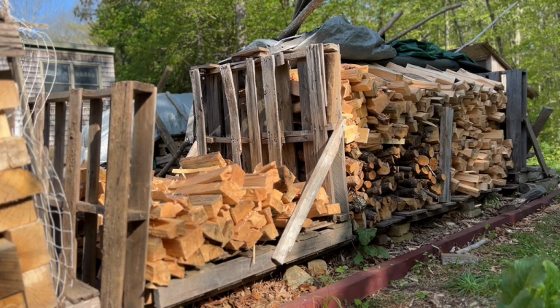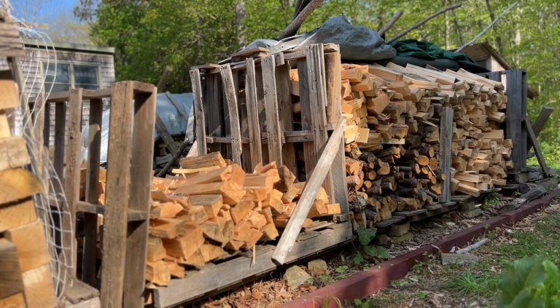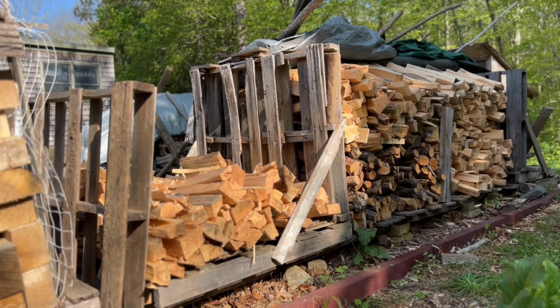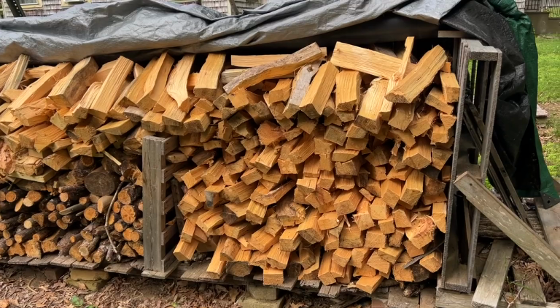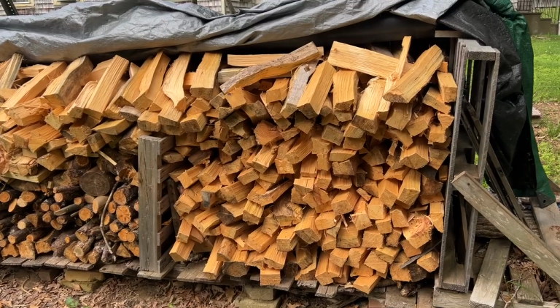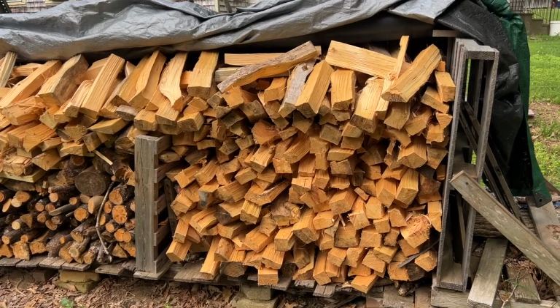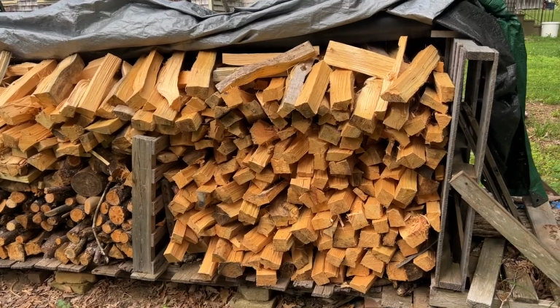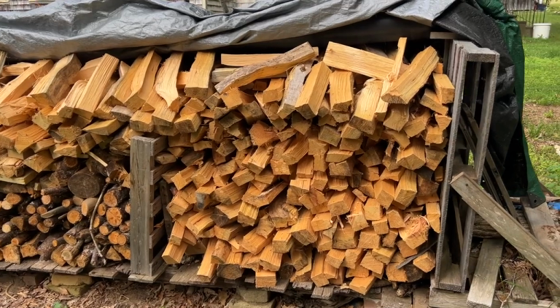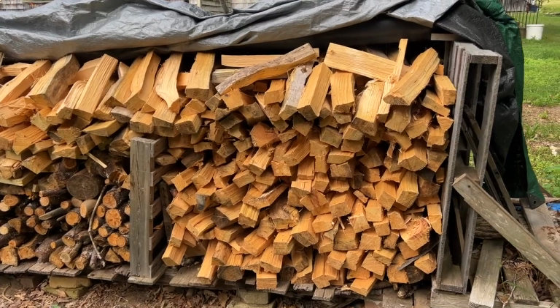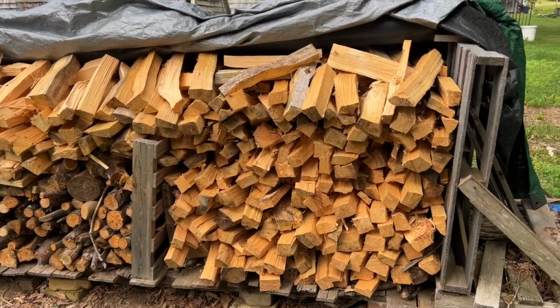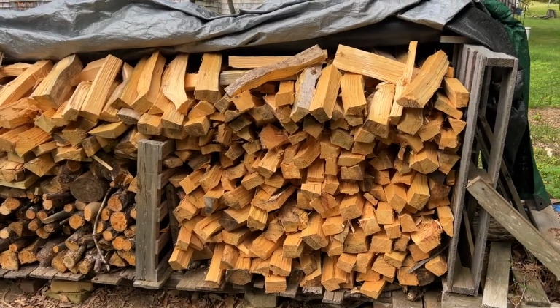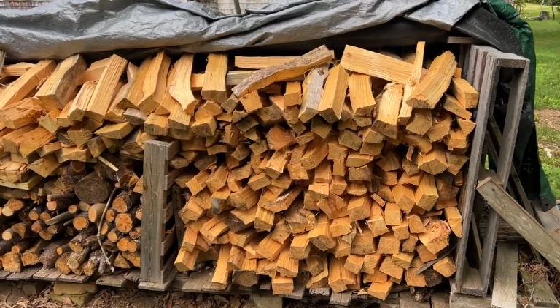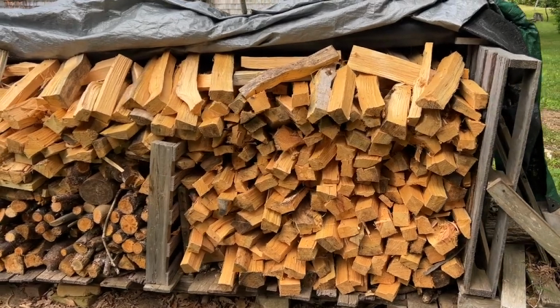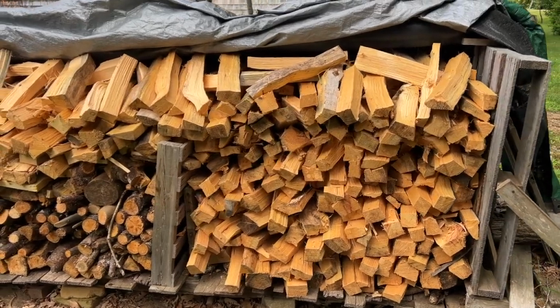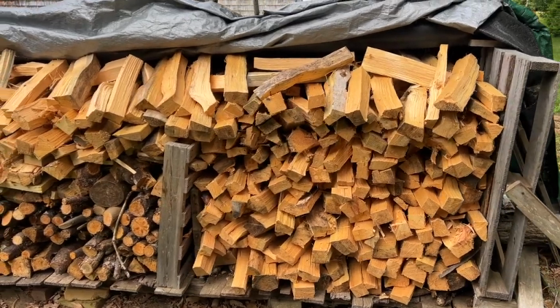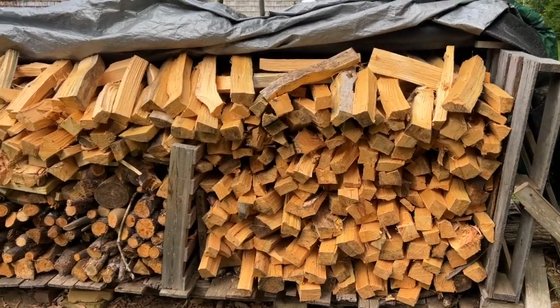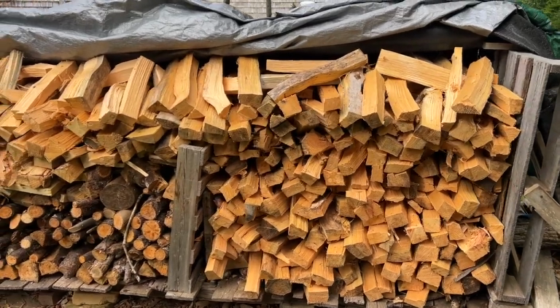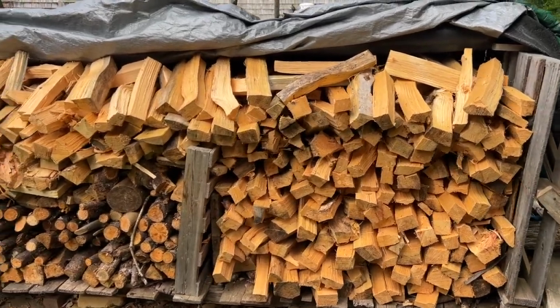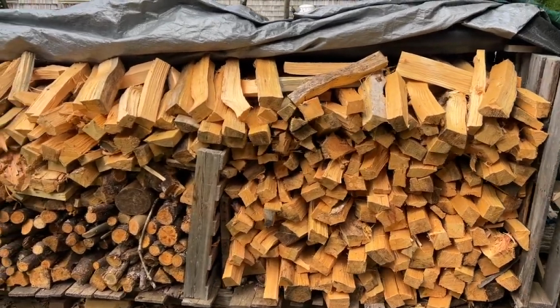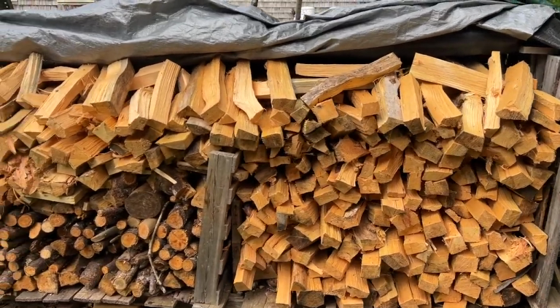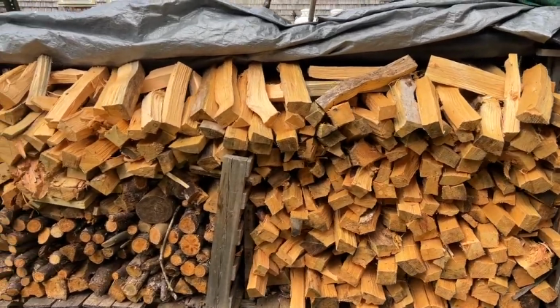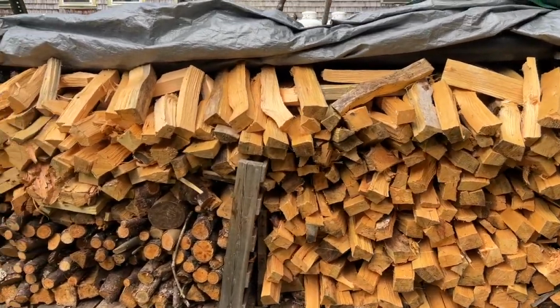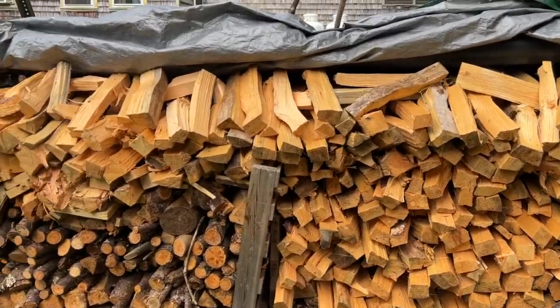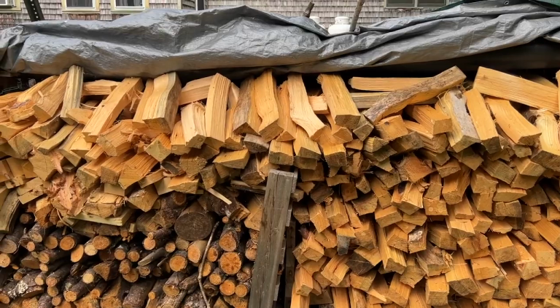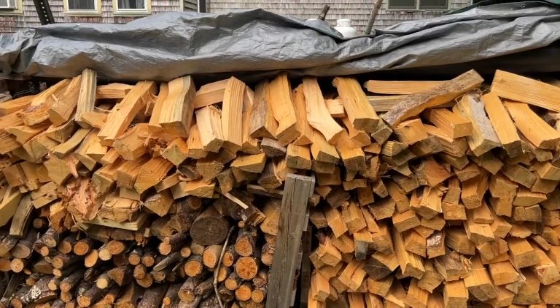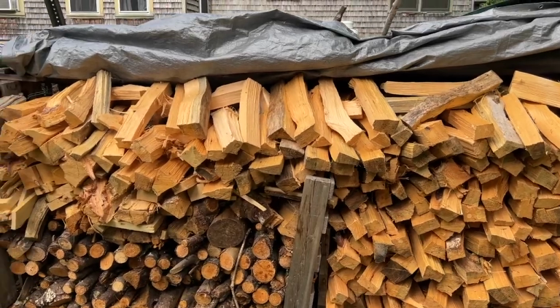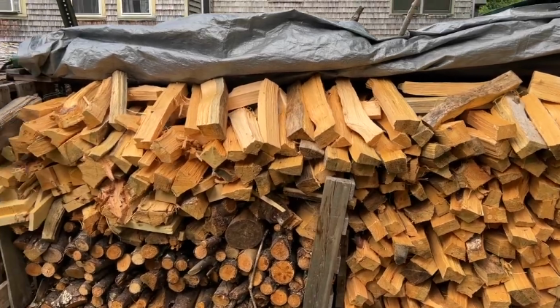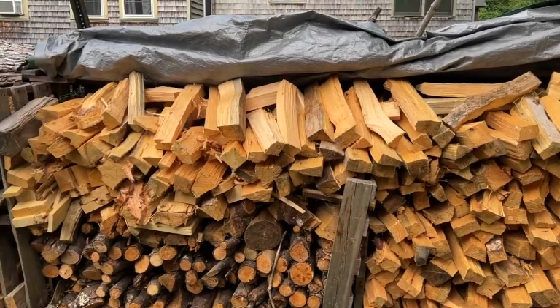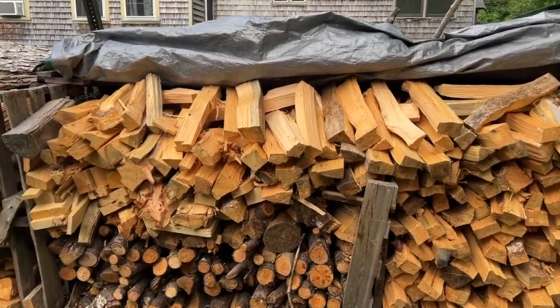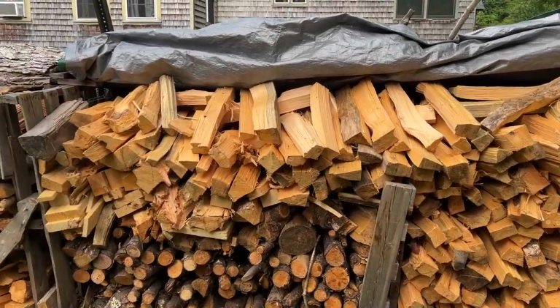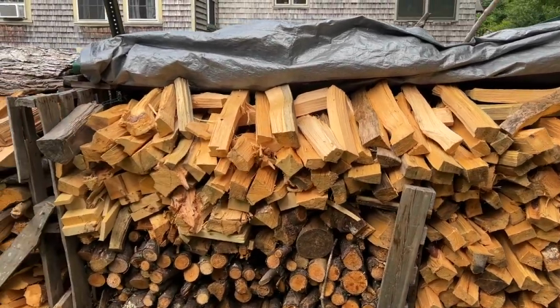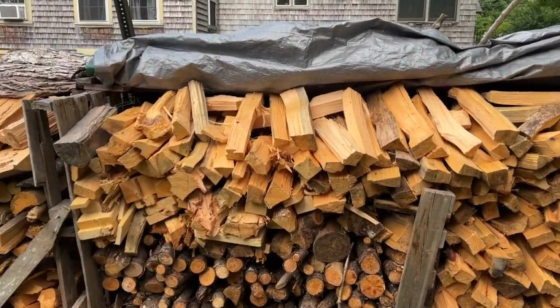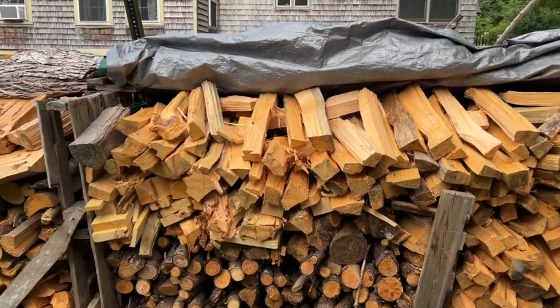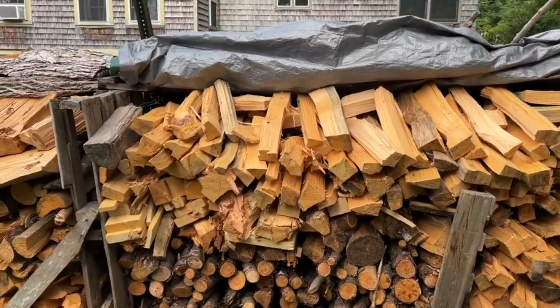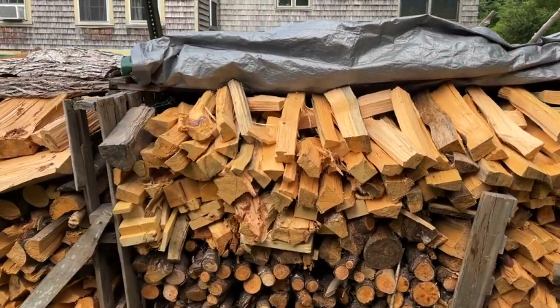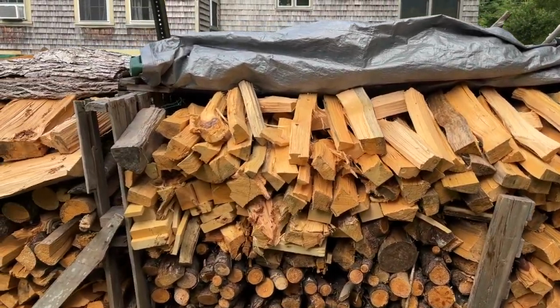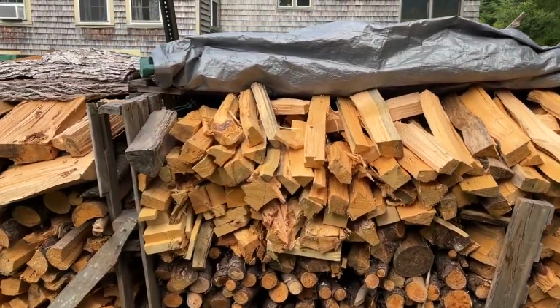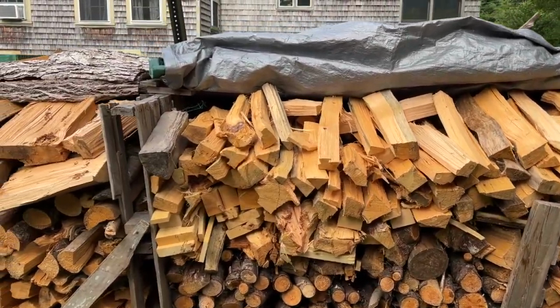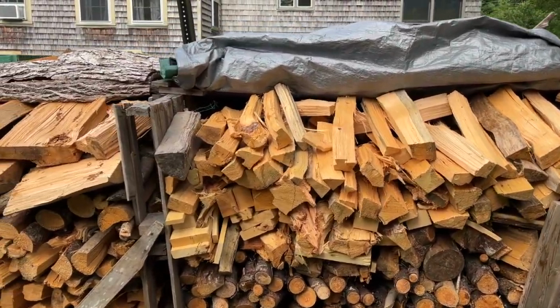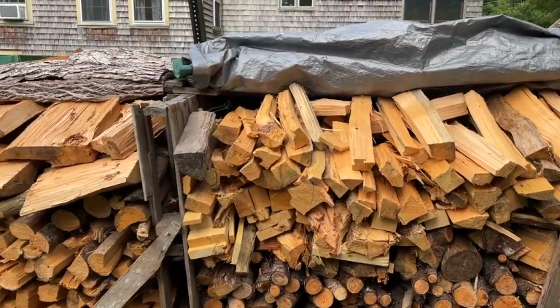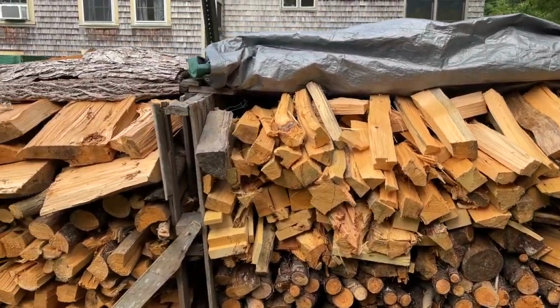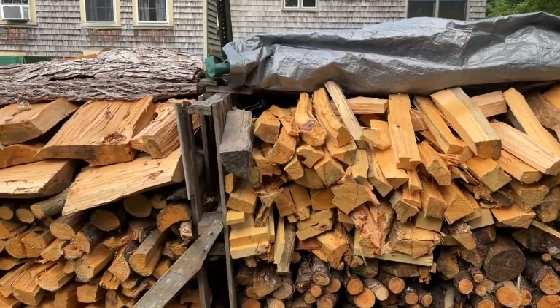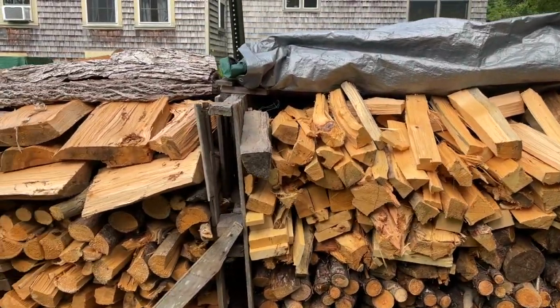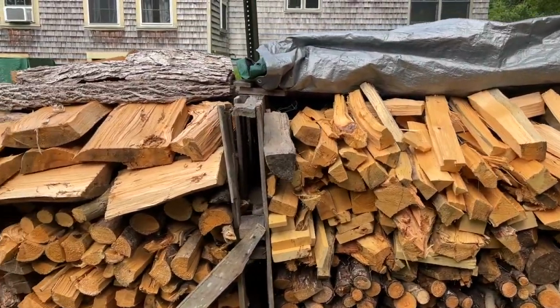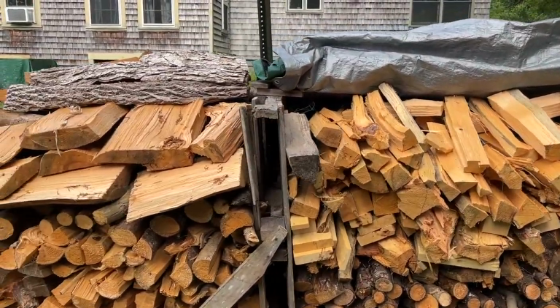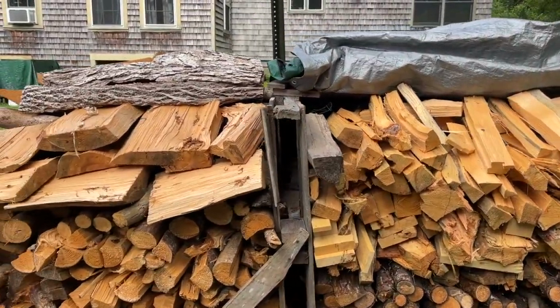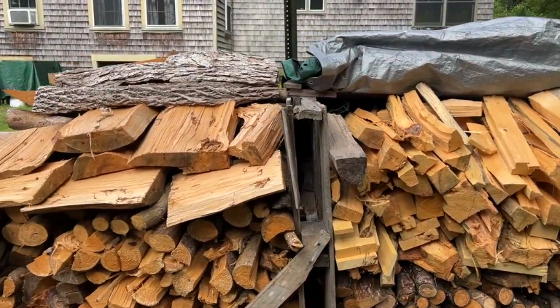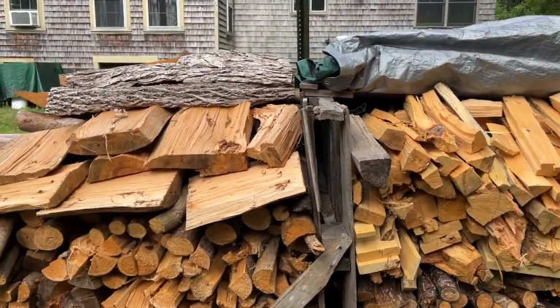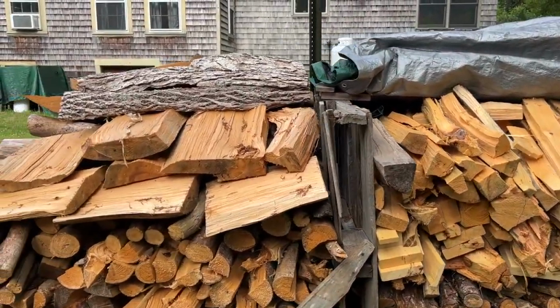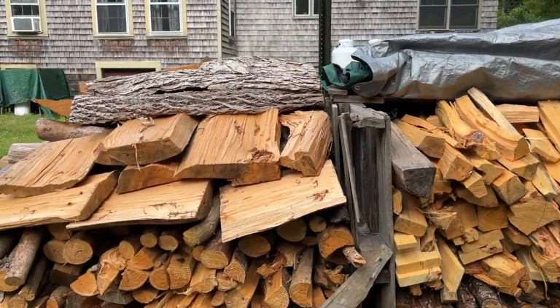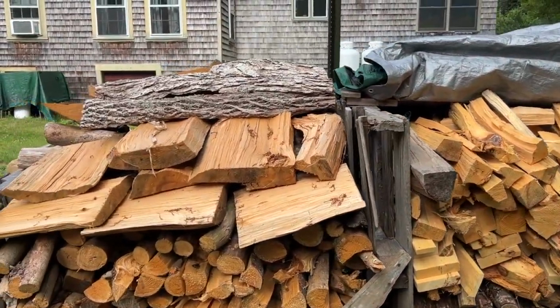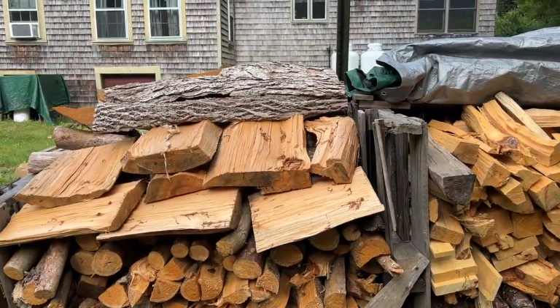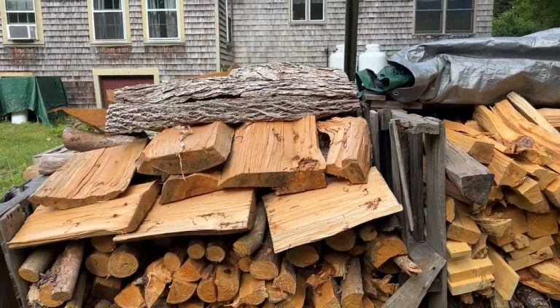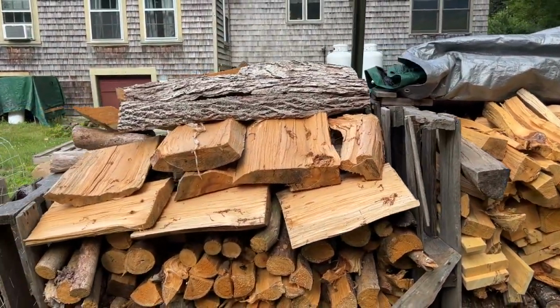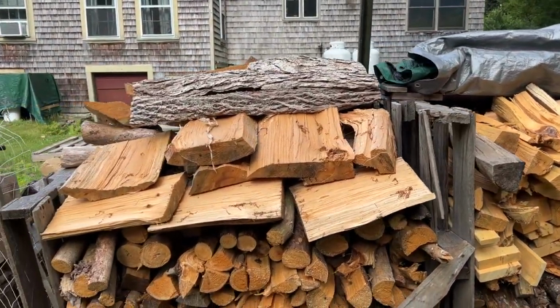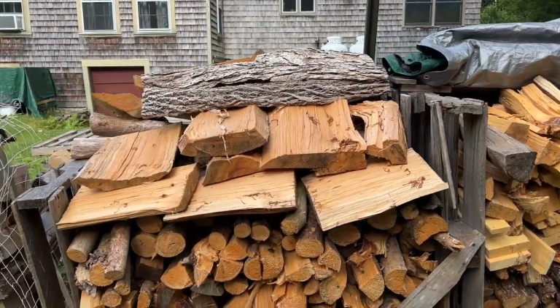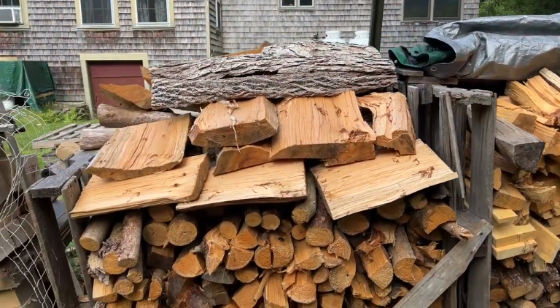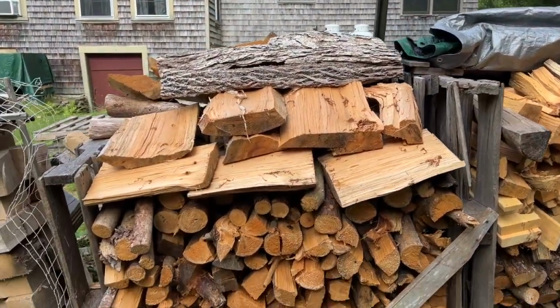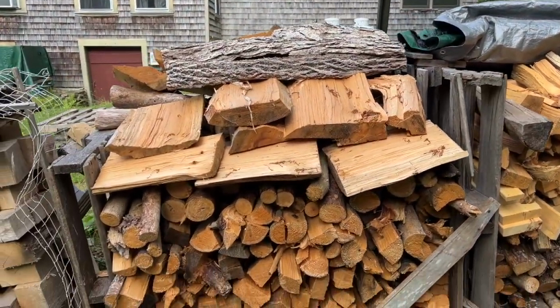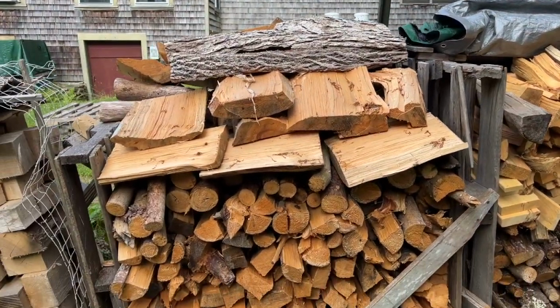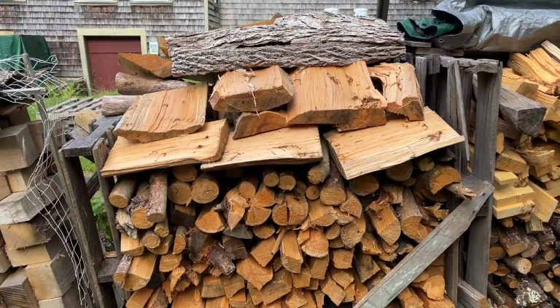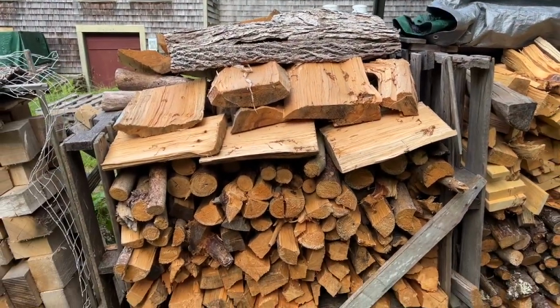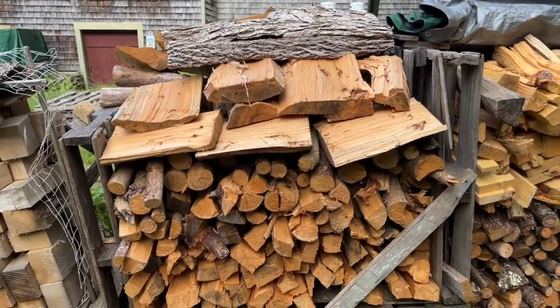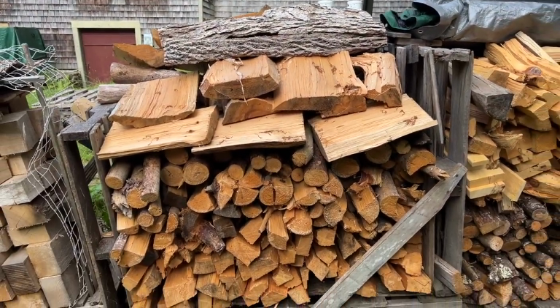Here's the result — we're done splitting this pine. This is ready for next year. It's all beautifully dry and it'll stay that way.